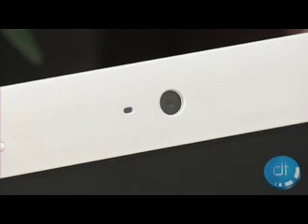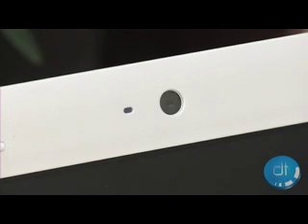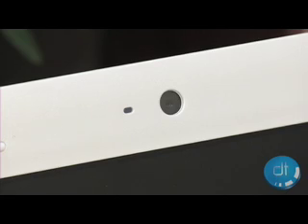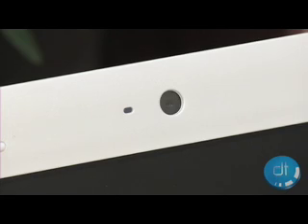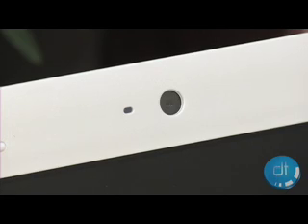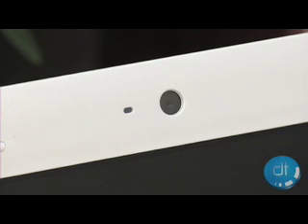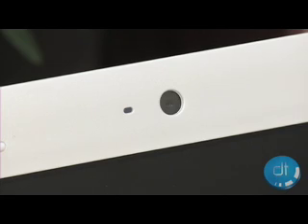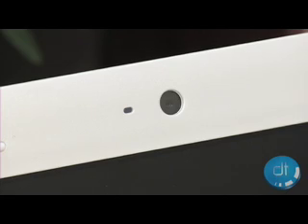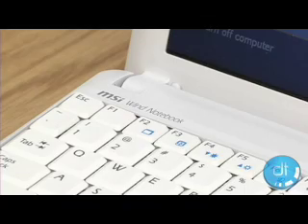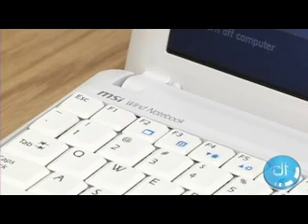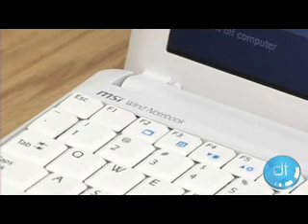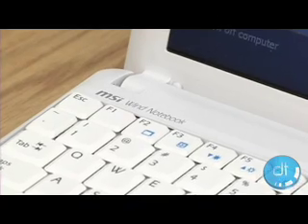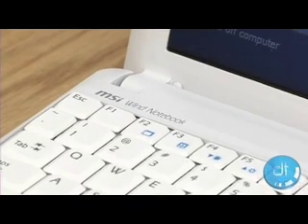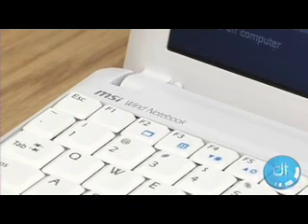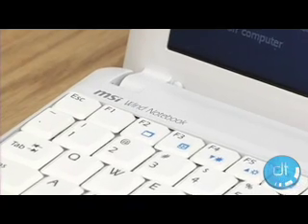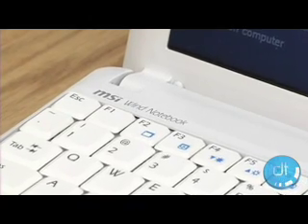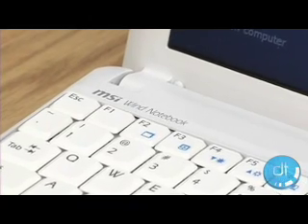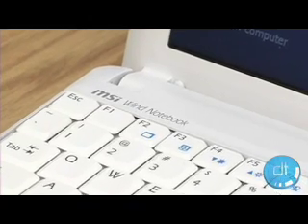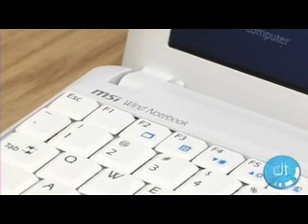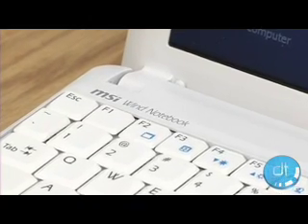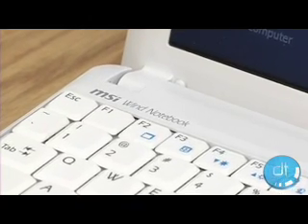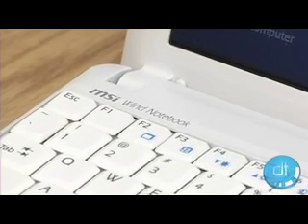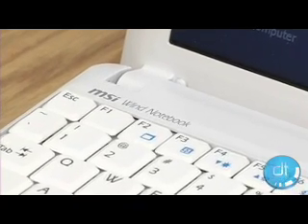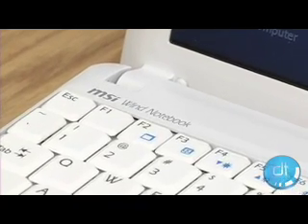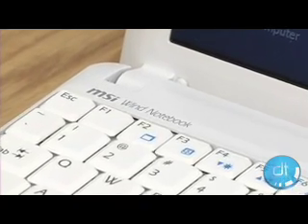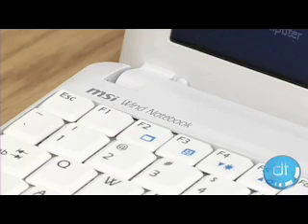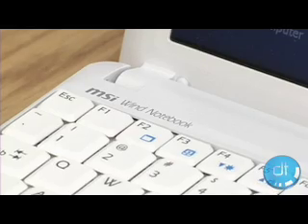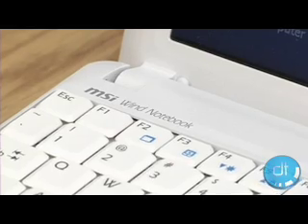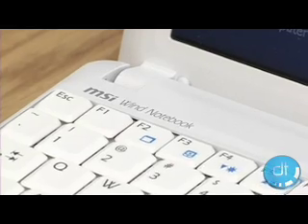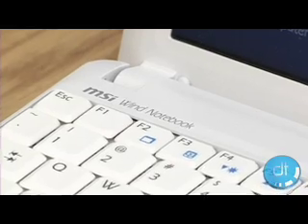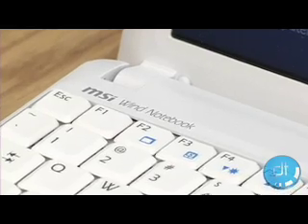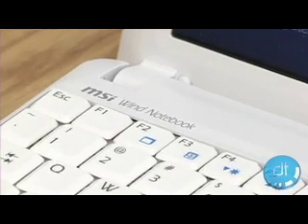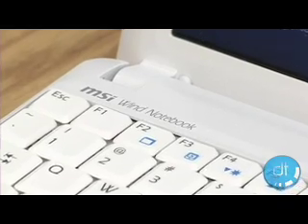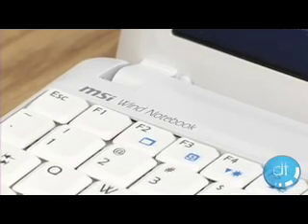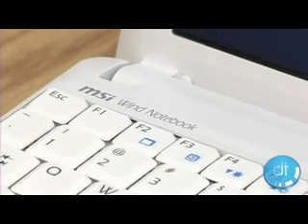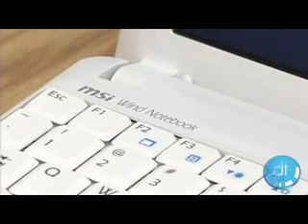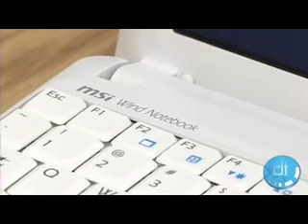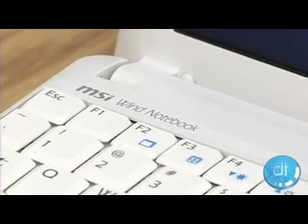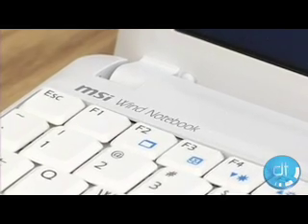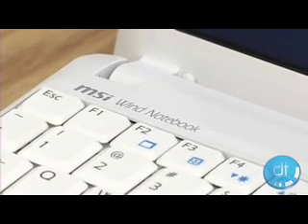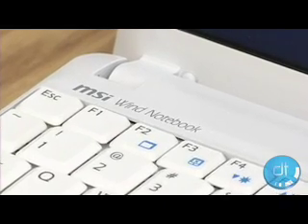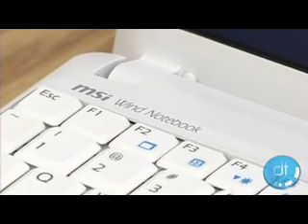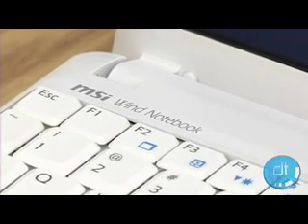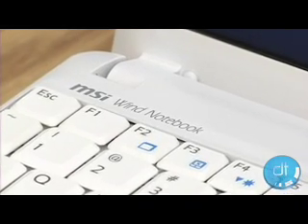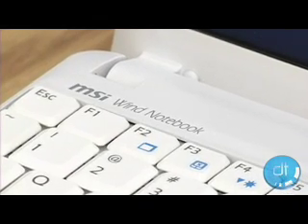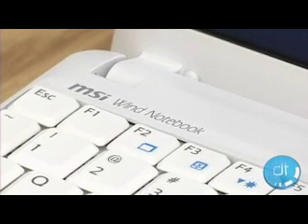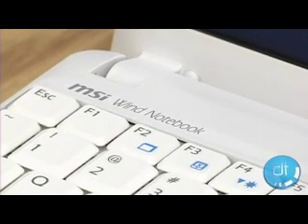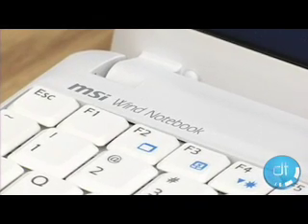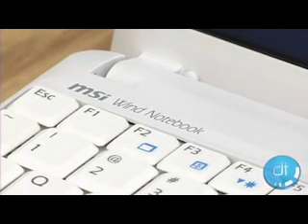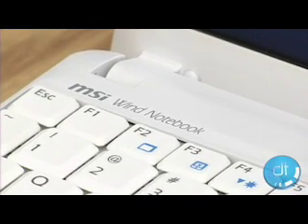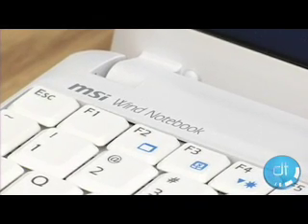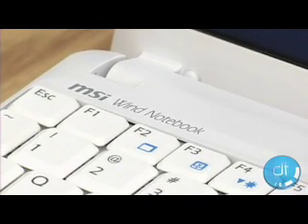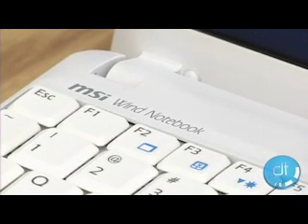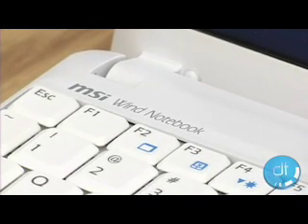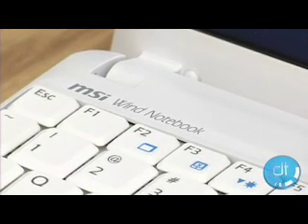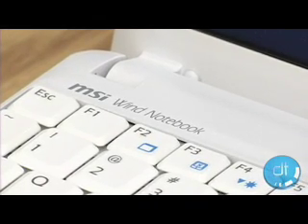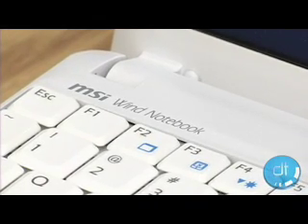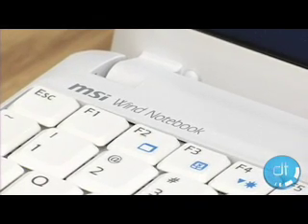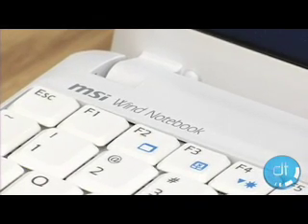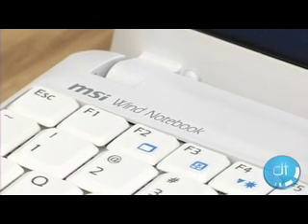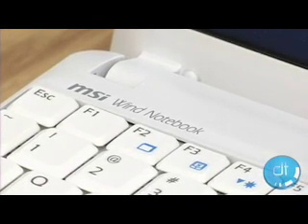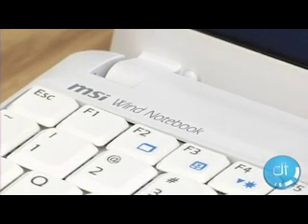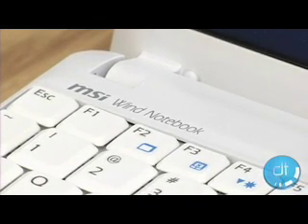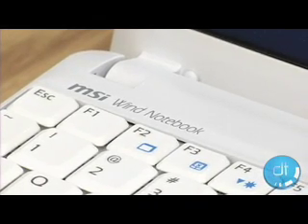Compared to netbooks that were coming out less than a year ago, like the ASUS E701, those features are all huge leaps forward.